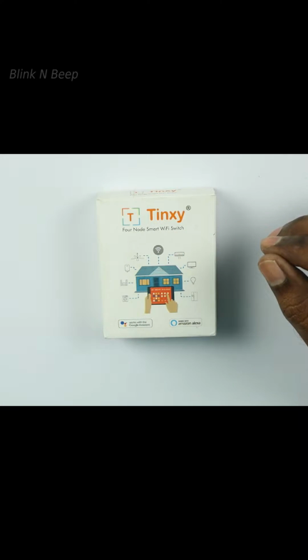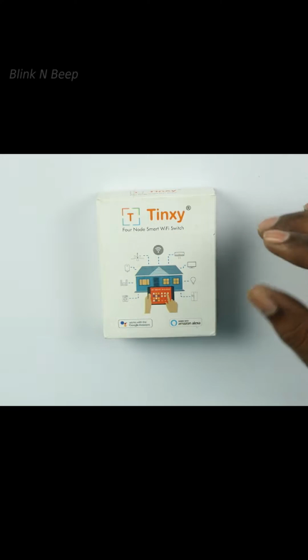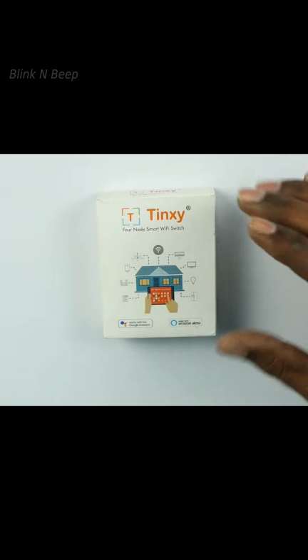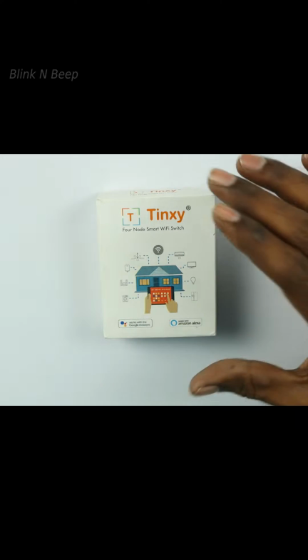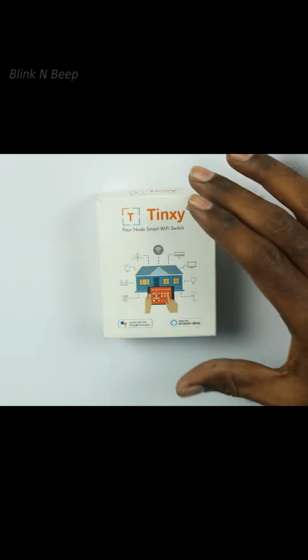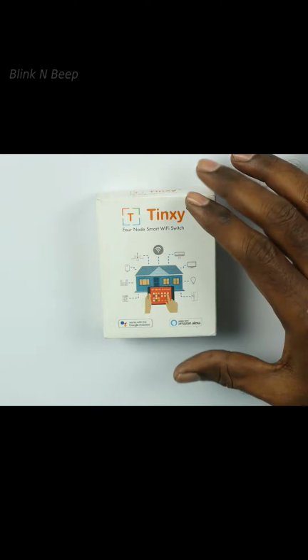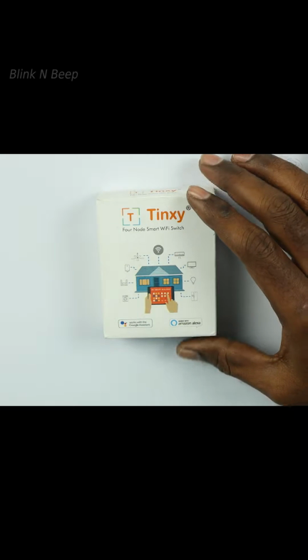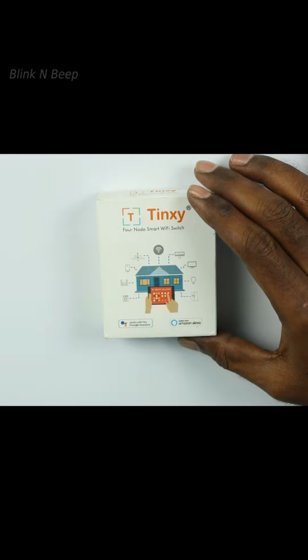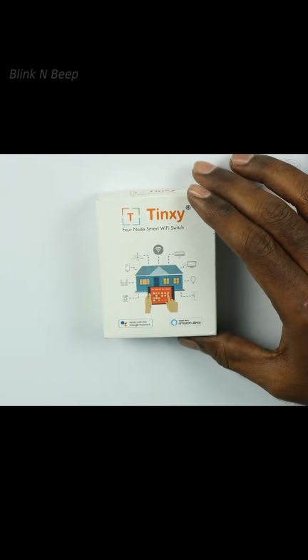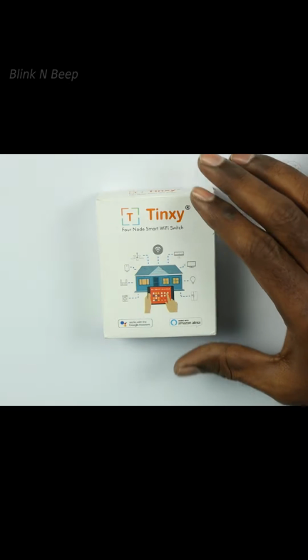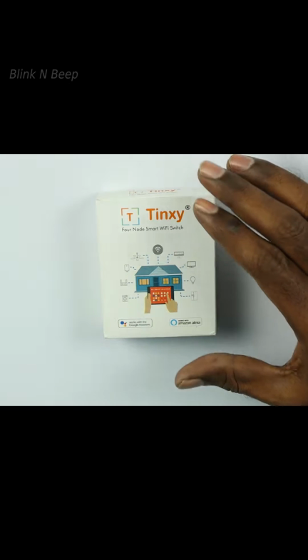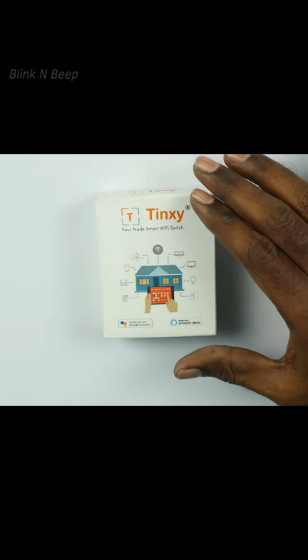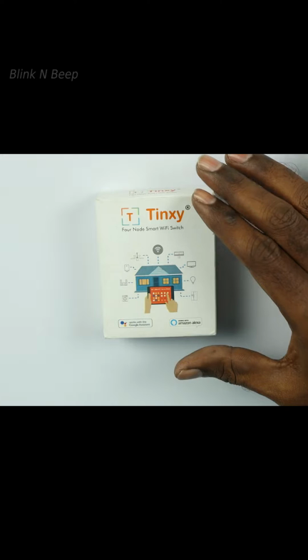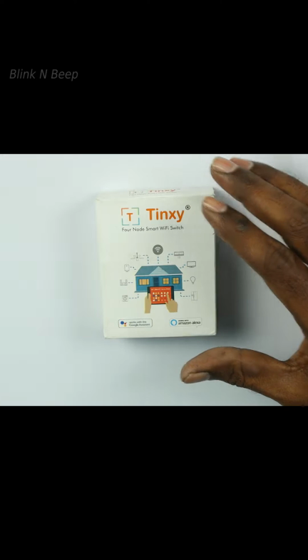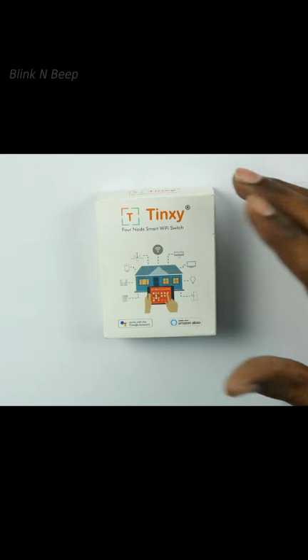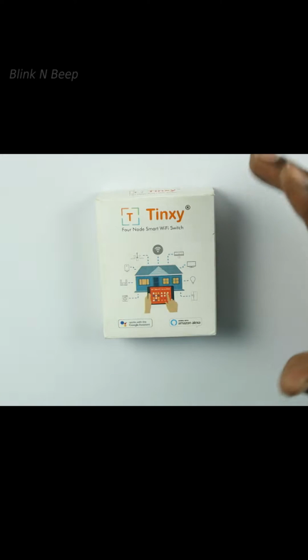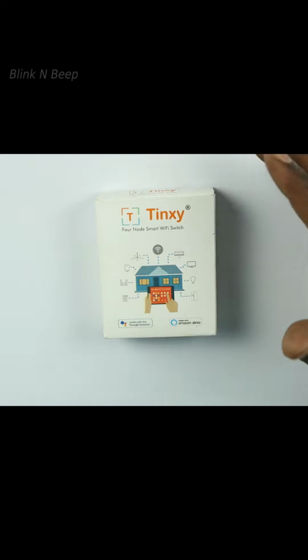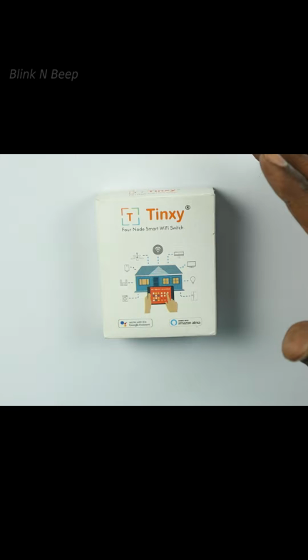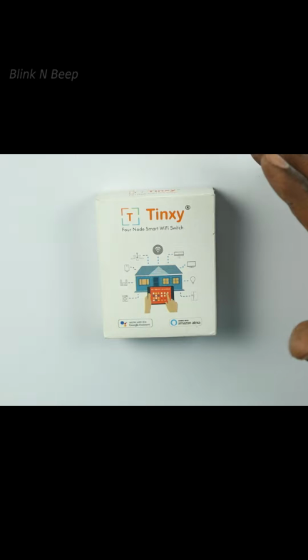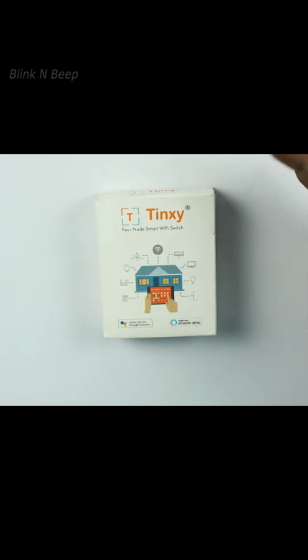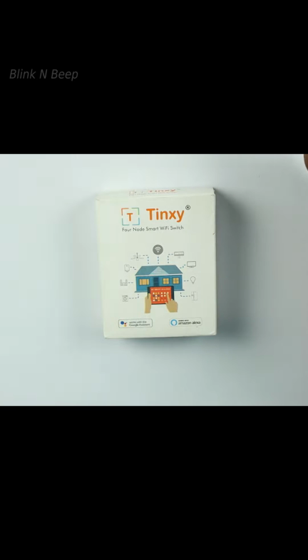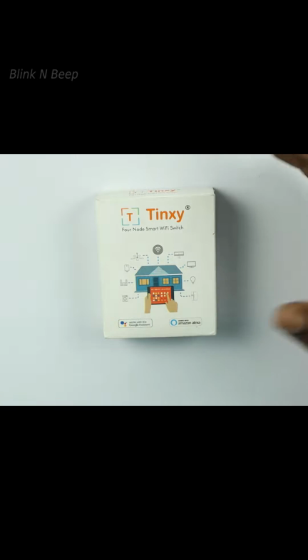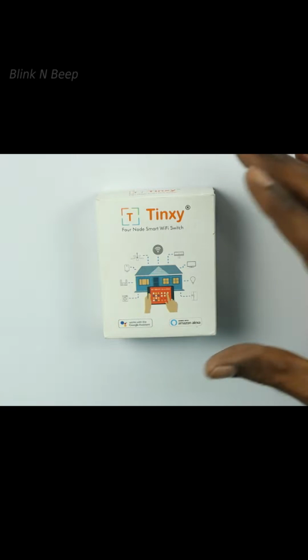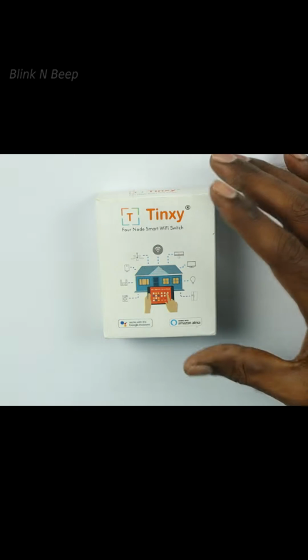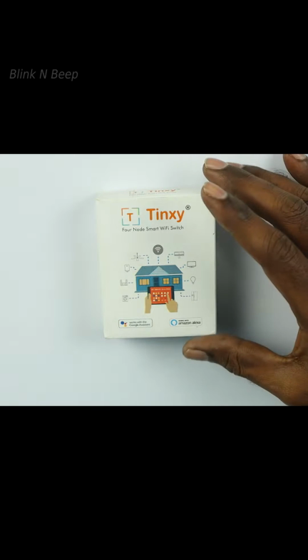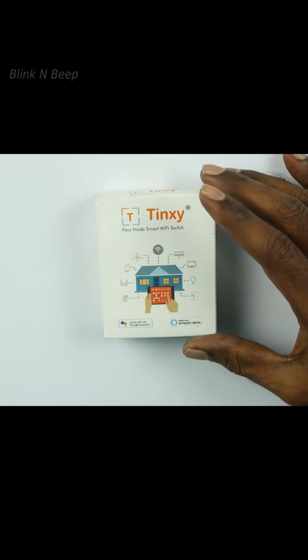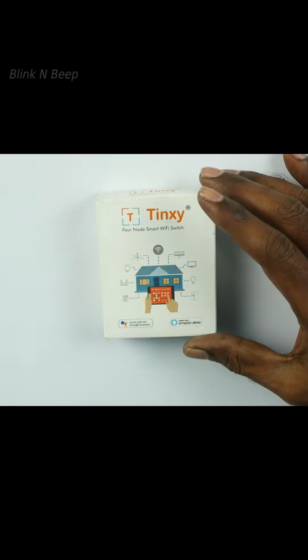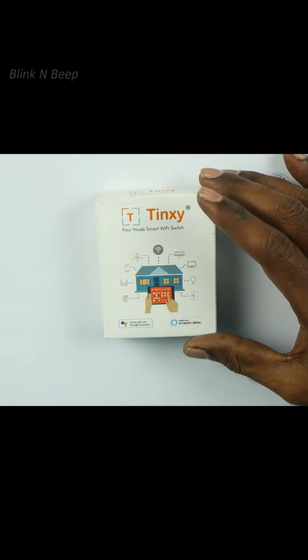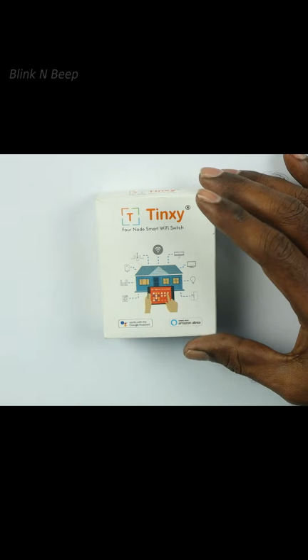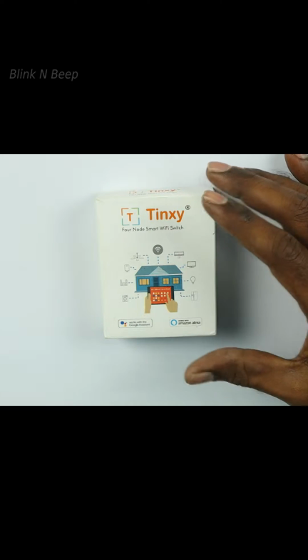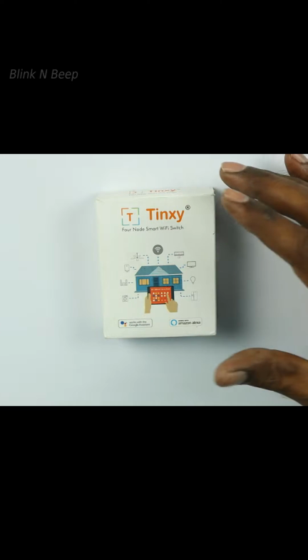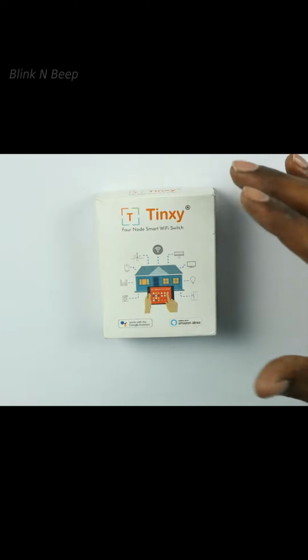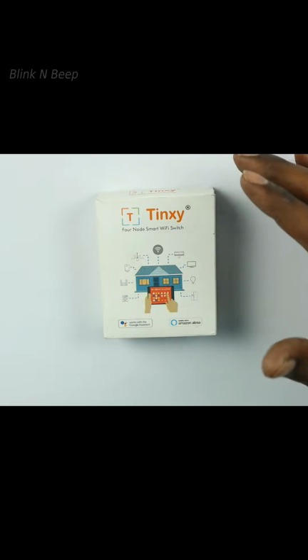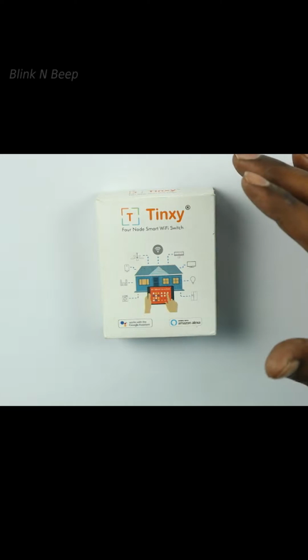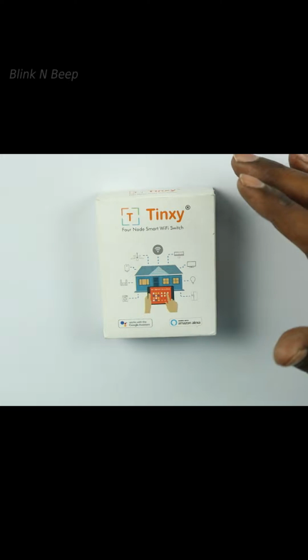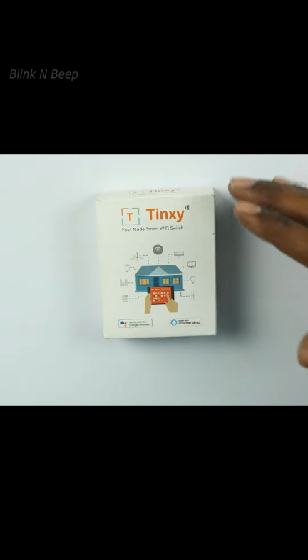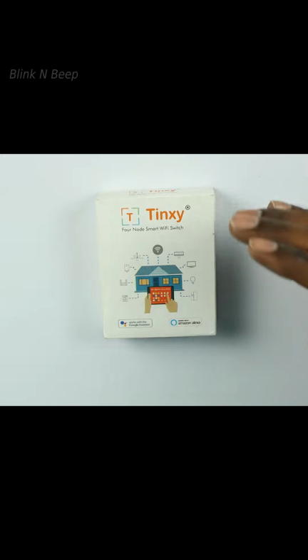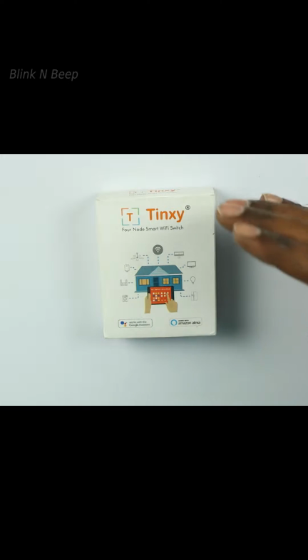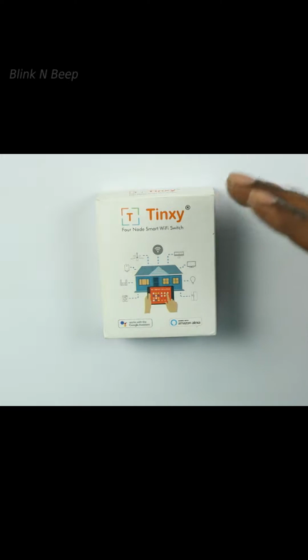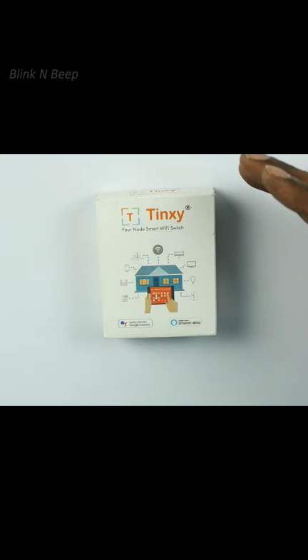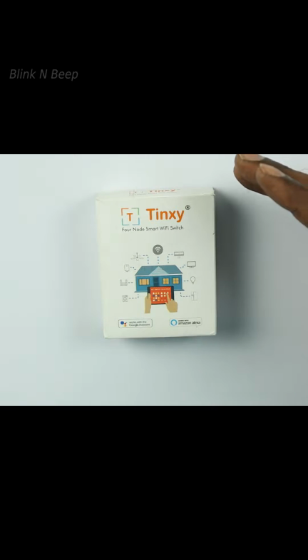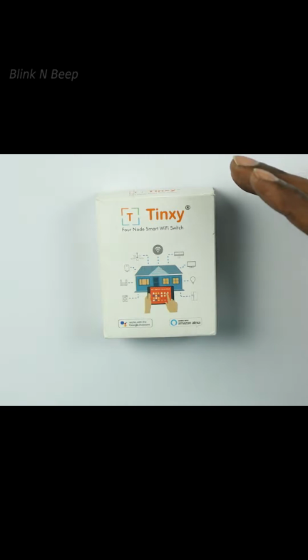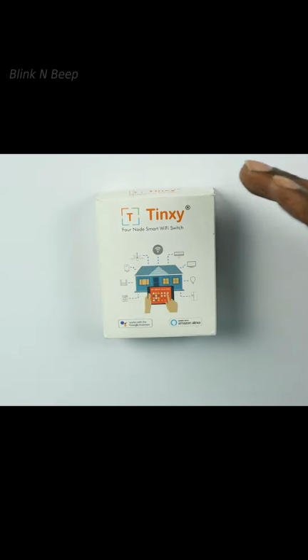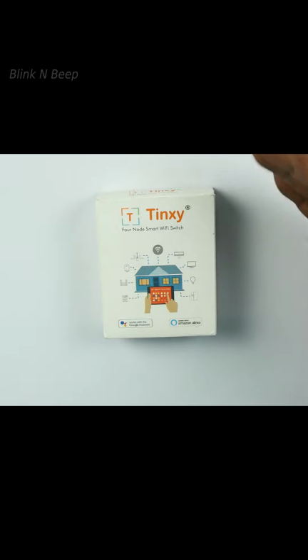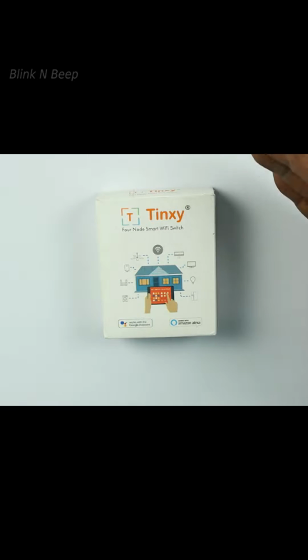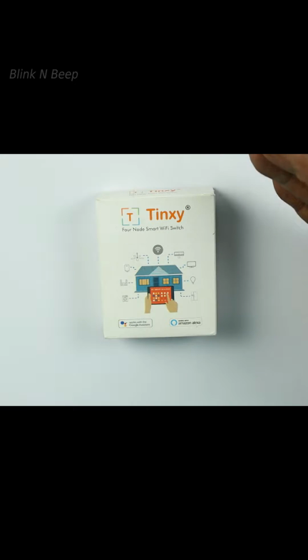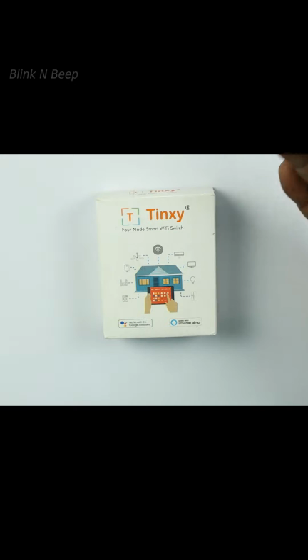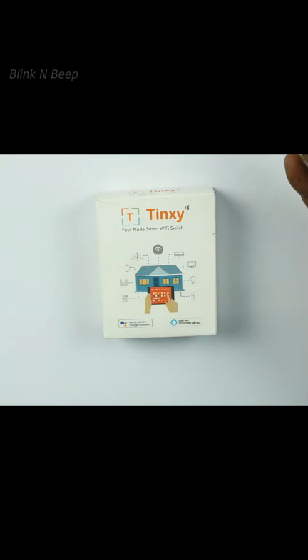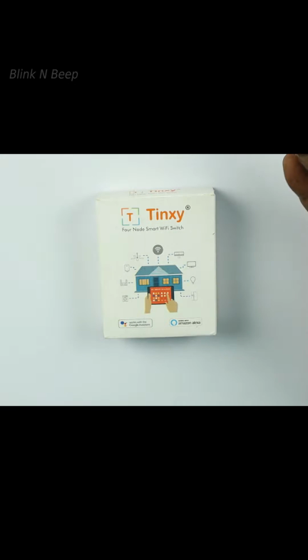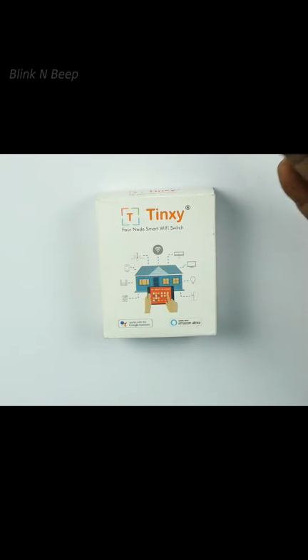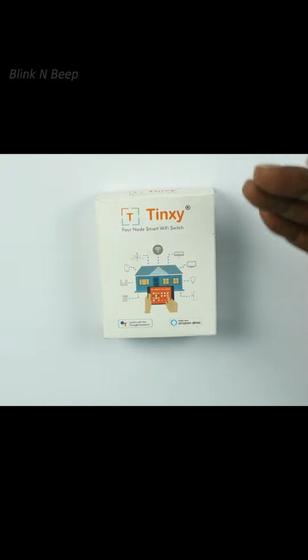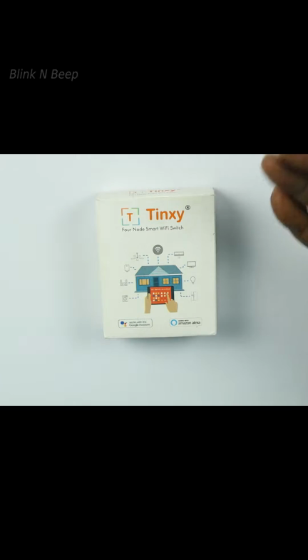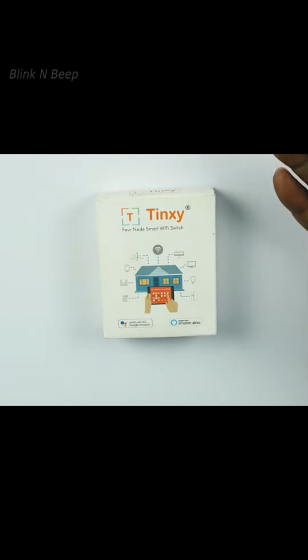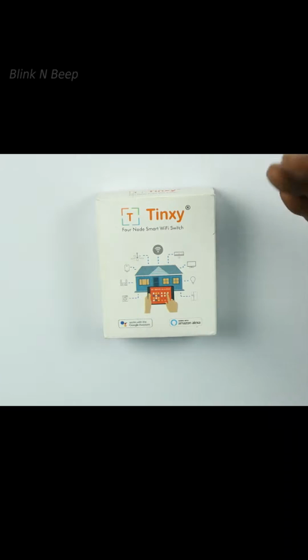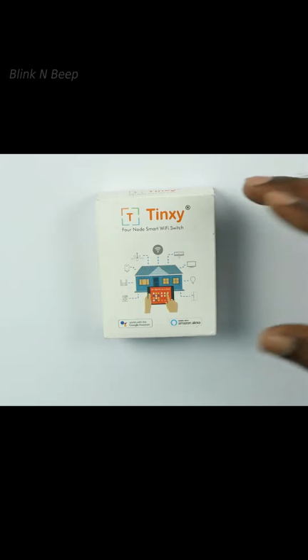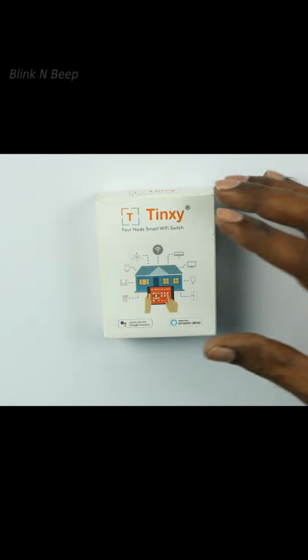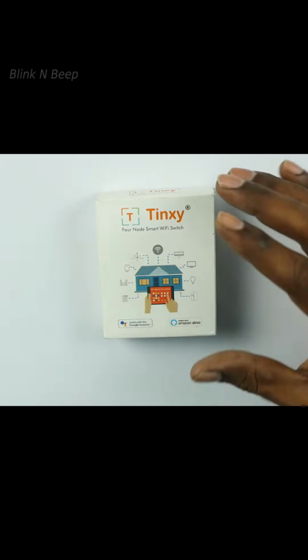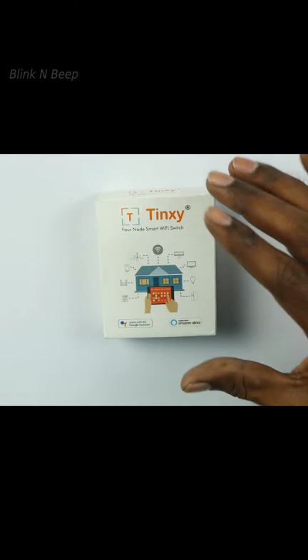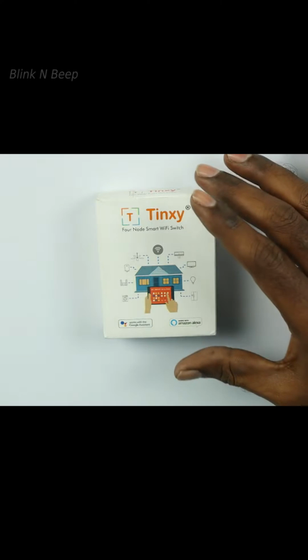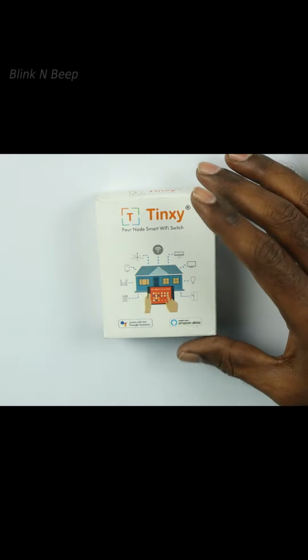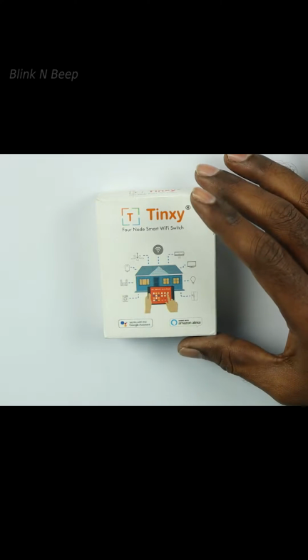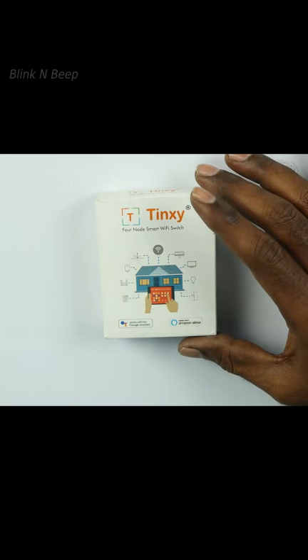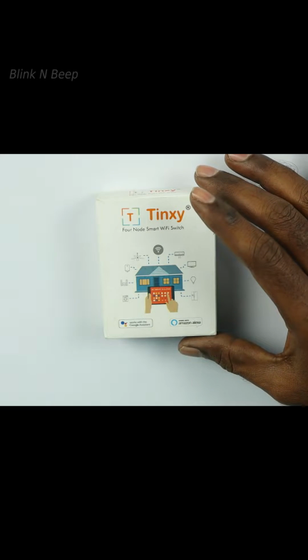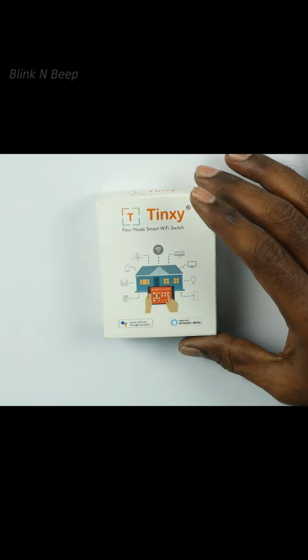The model I have here is the 4-node Smart Wi-Fi Switch, which means you can control 4 10A regular switches with this device.